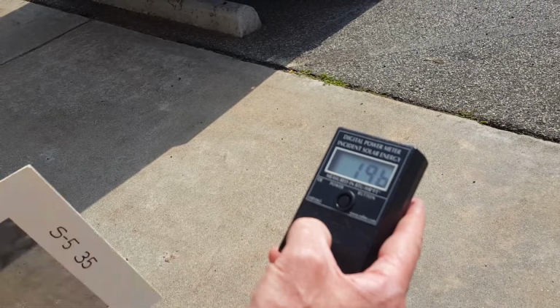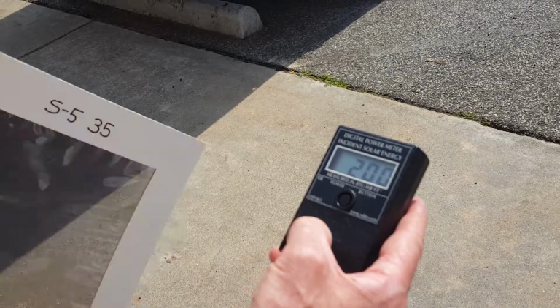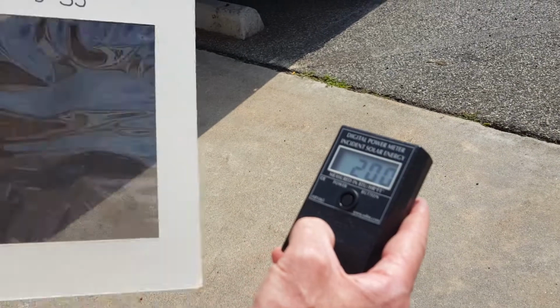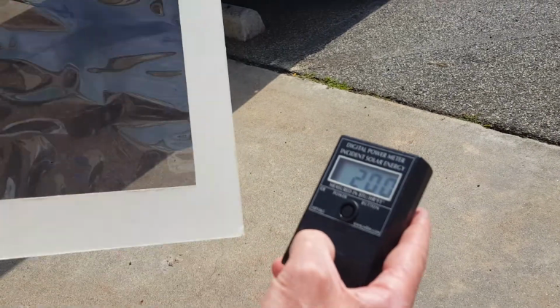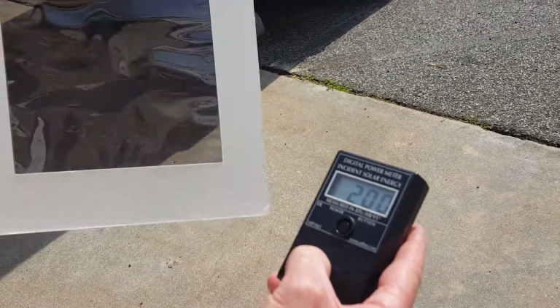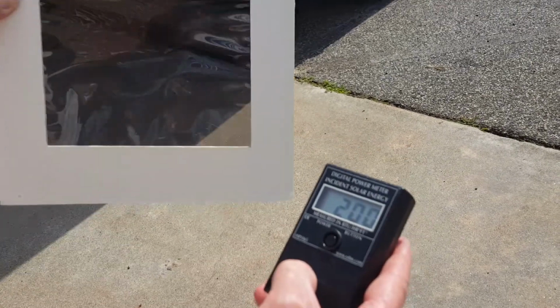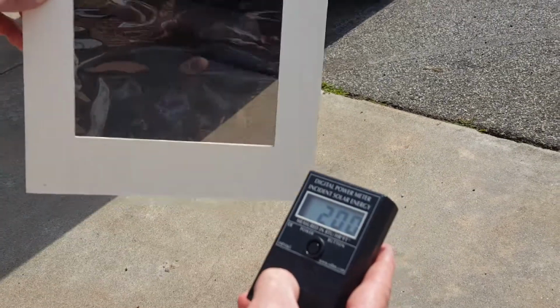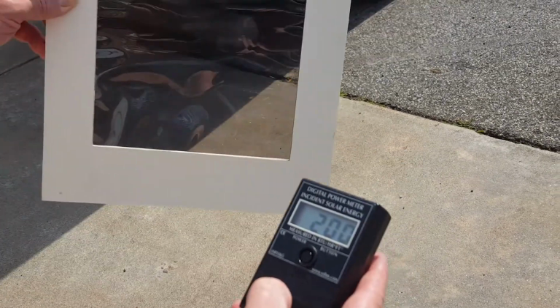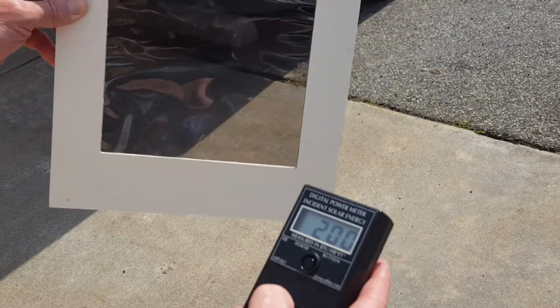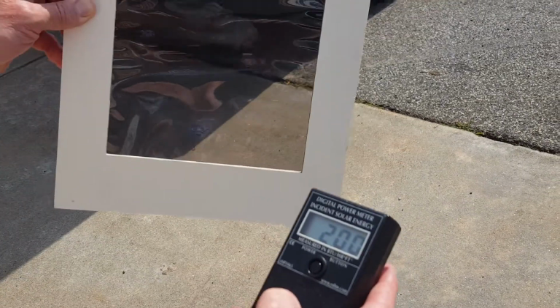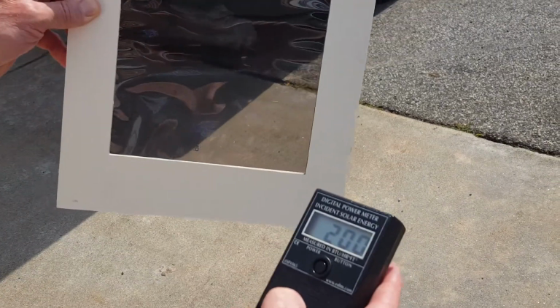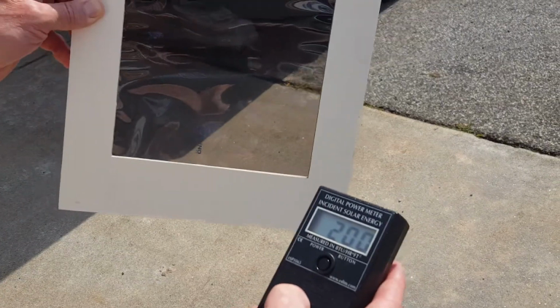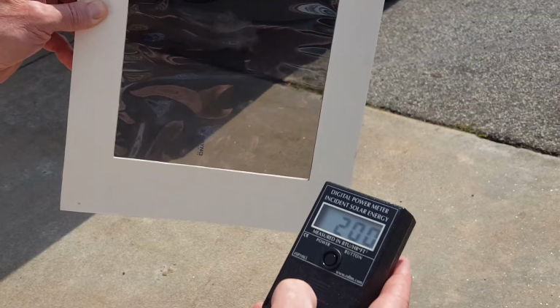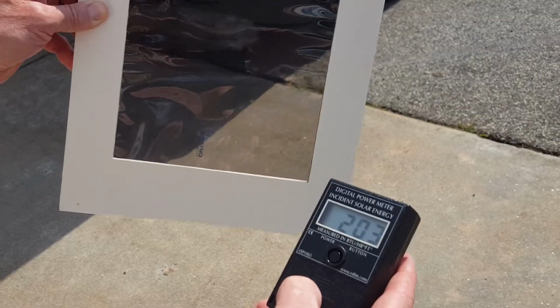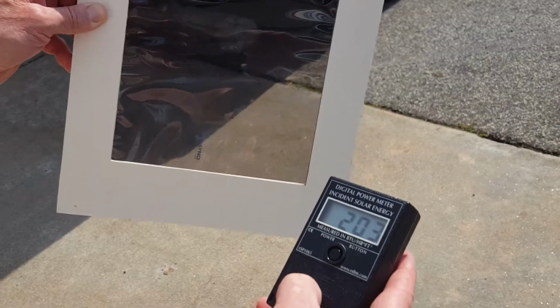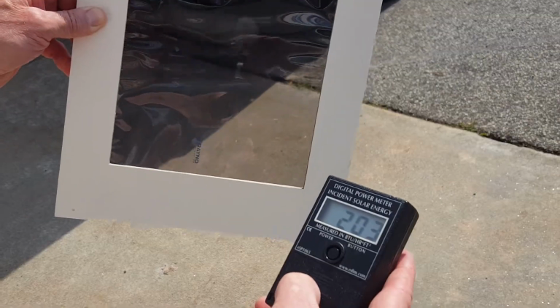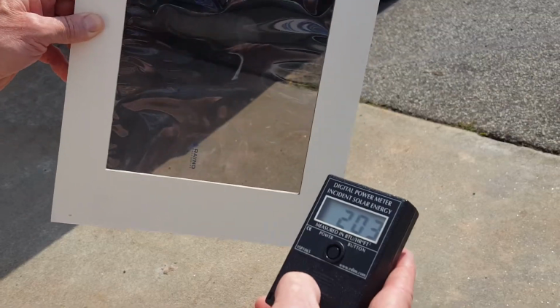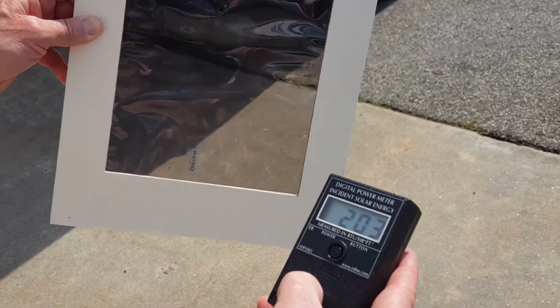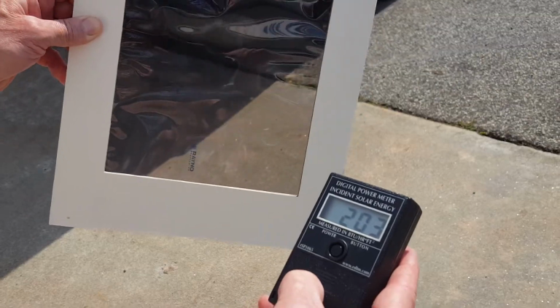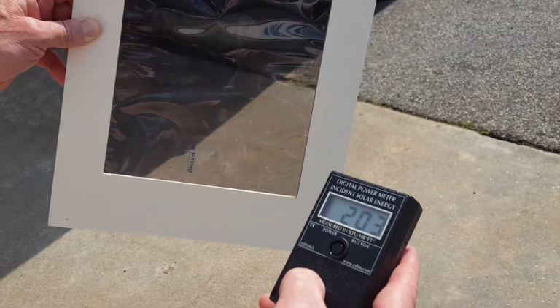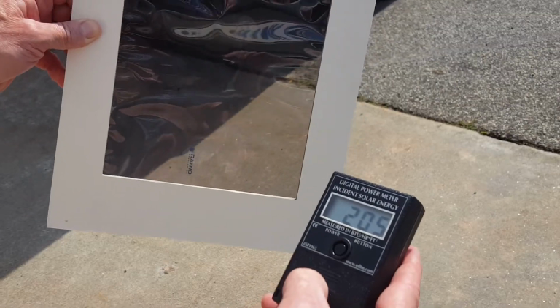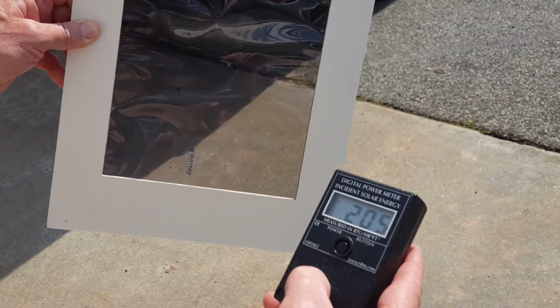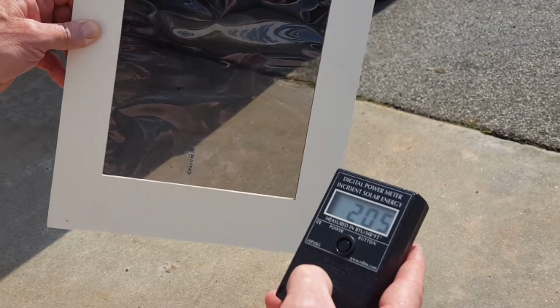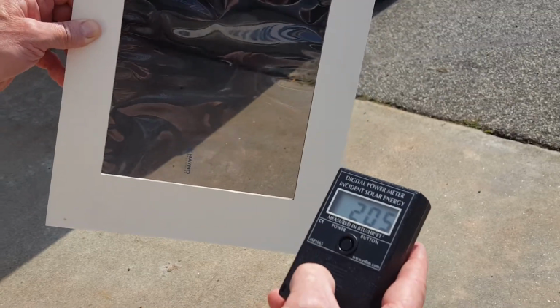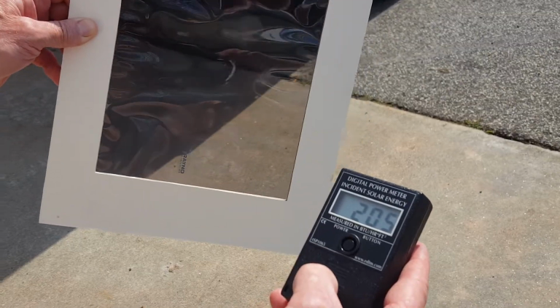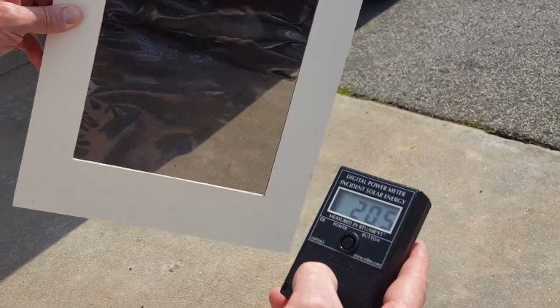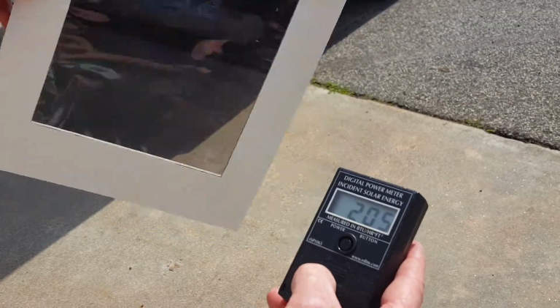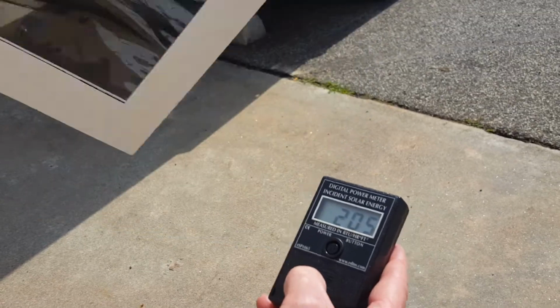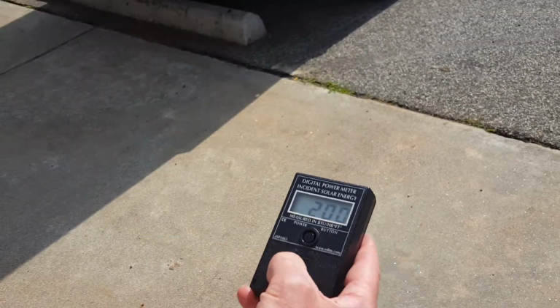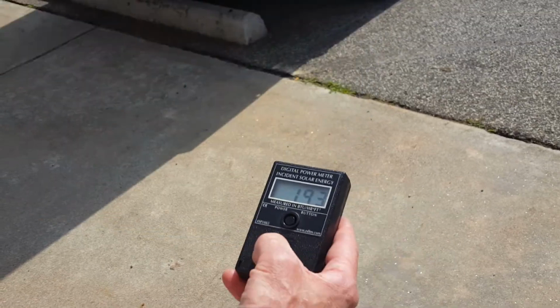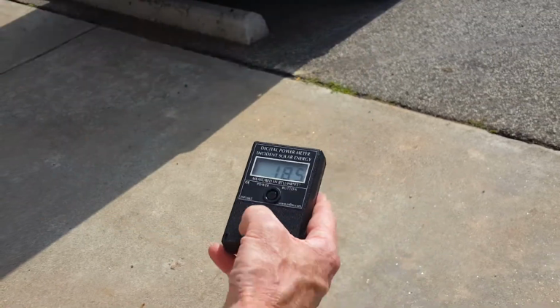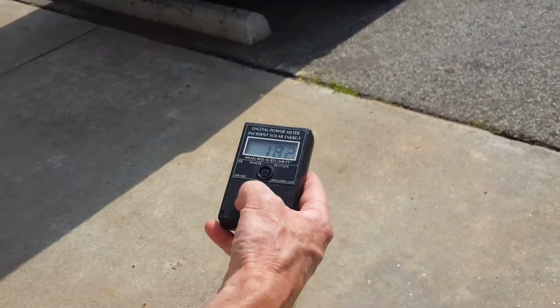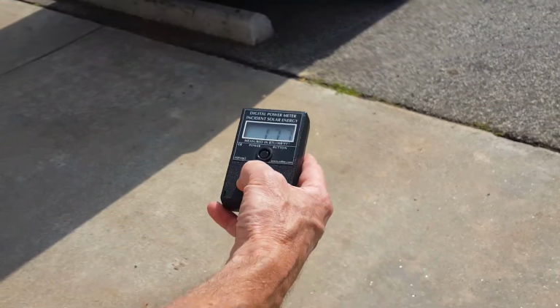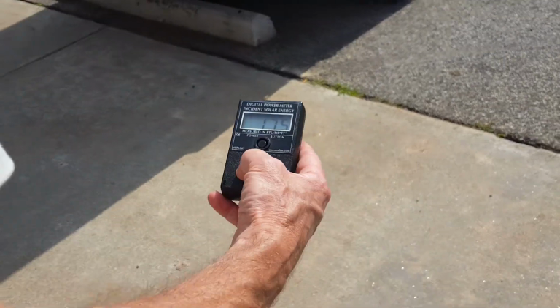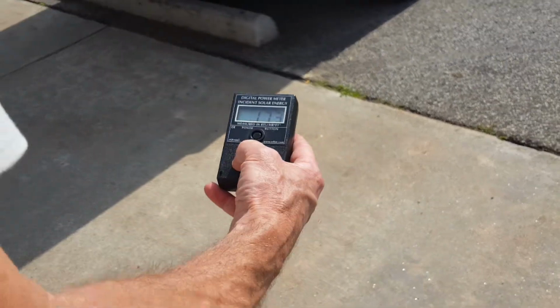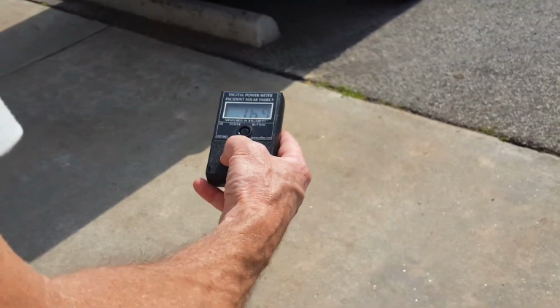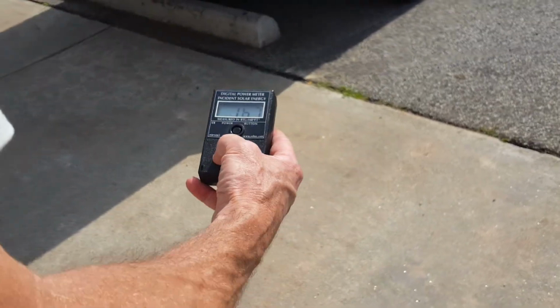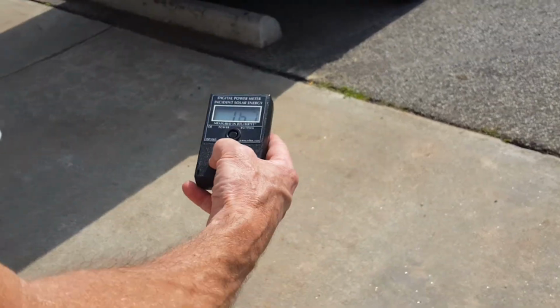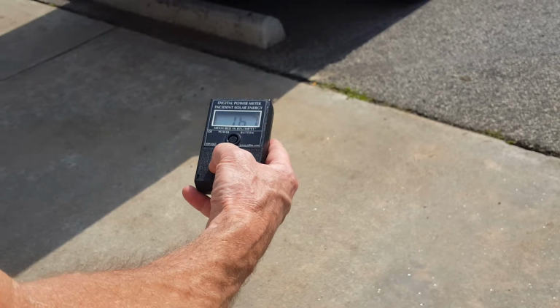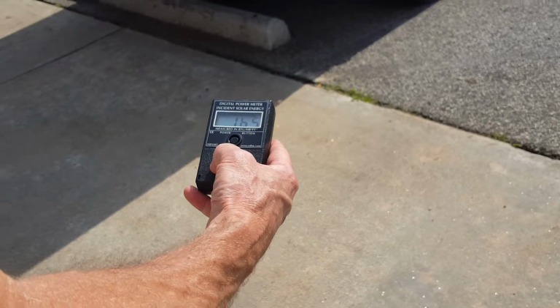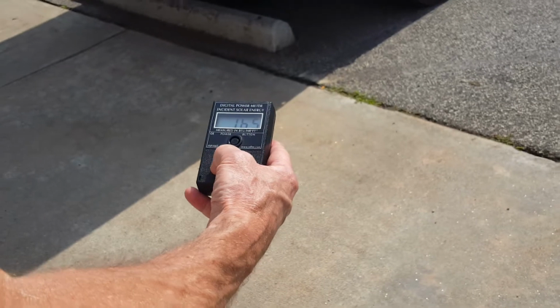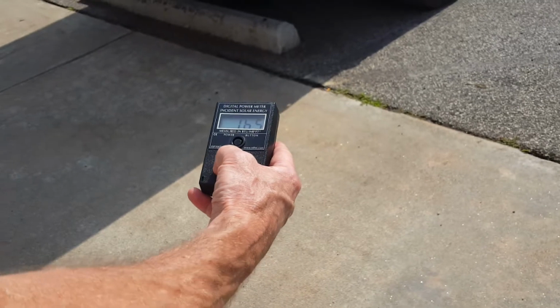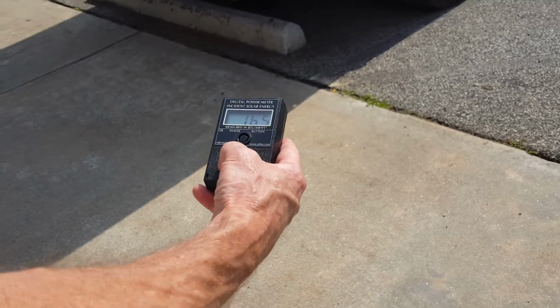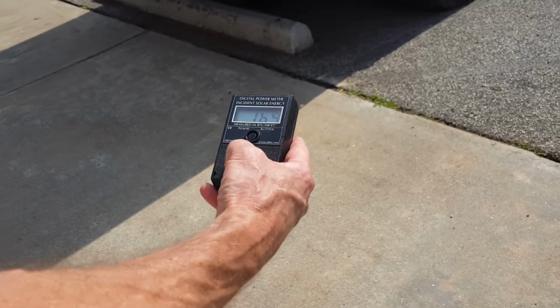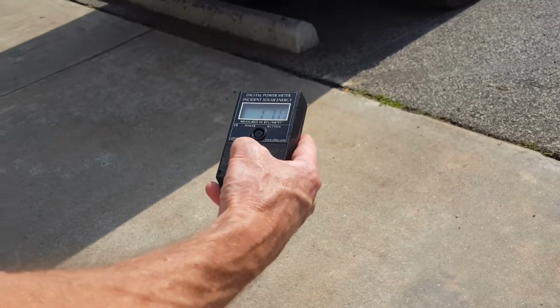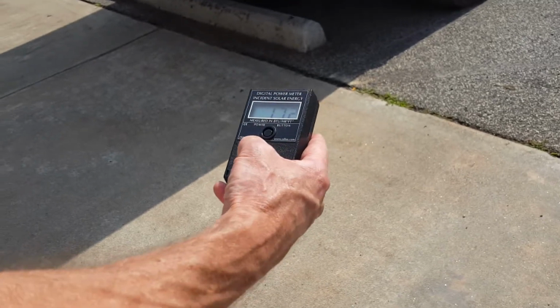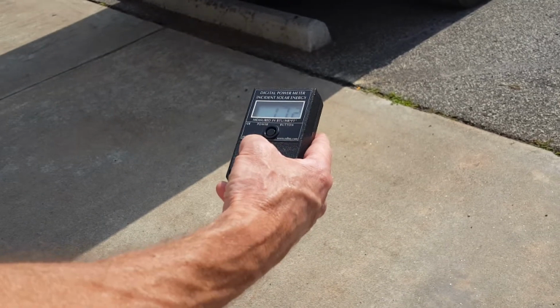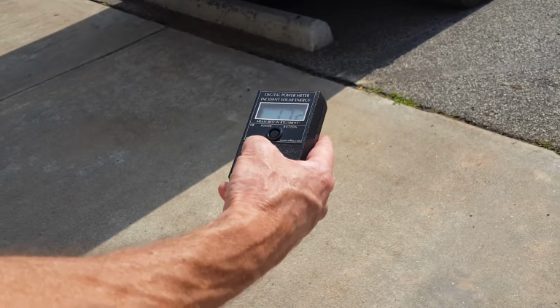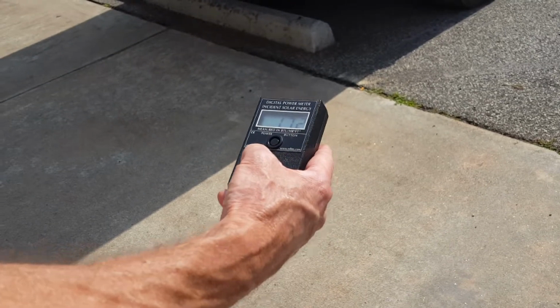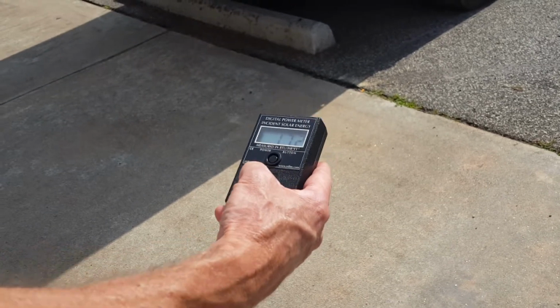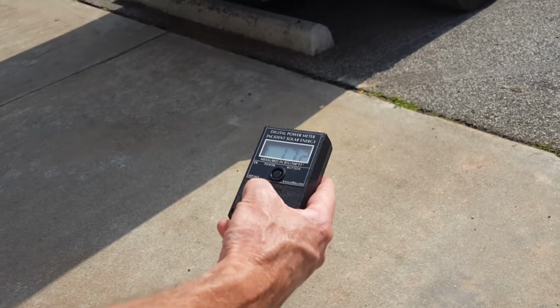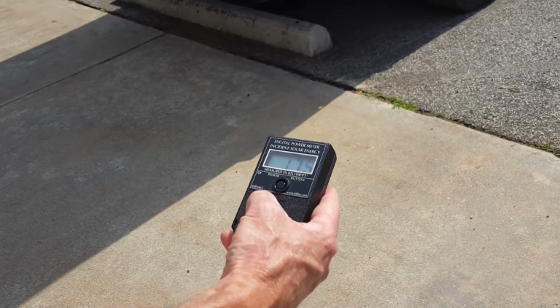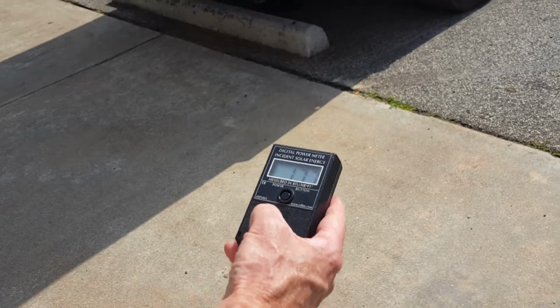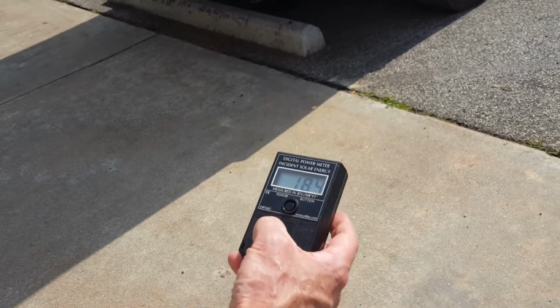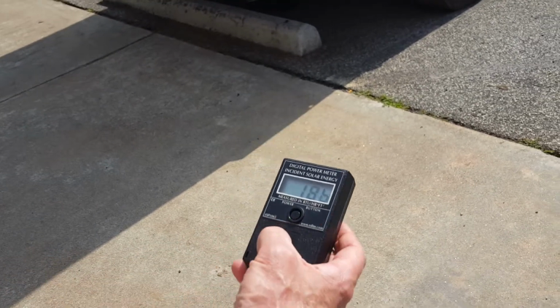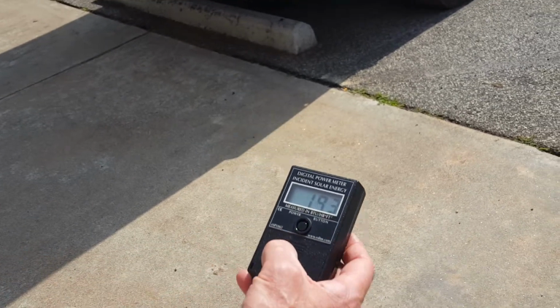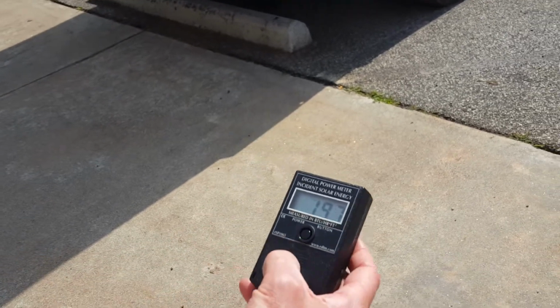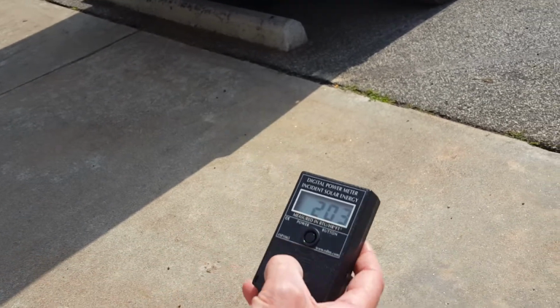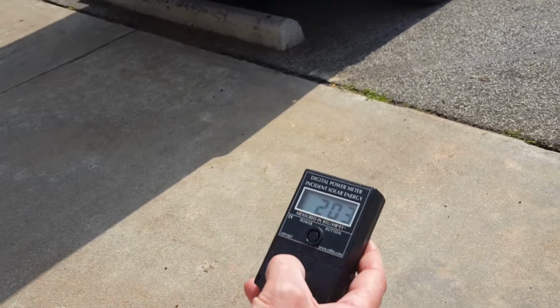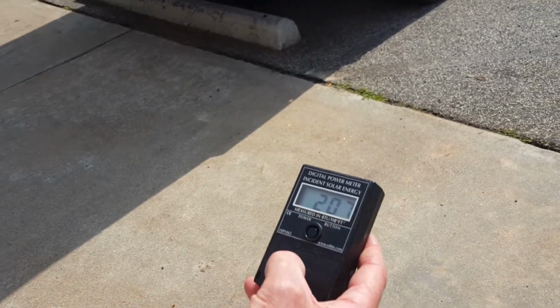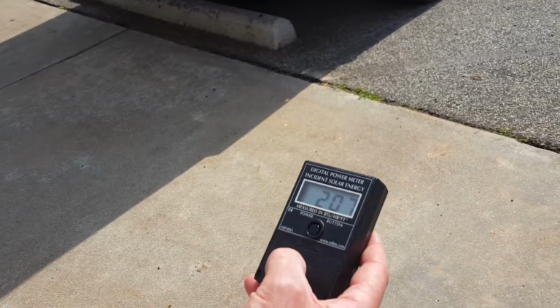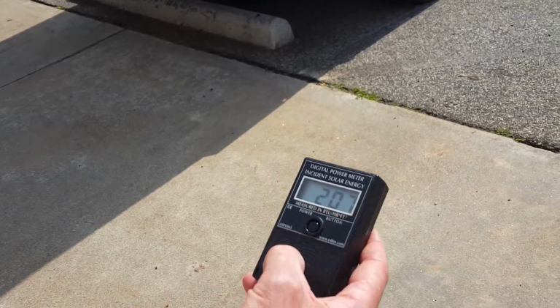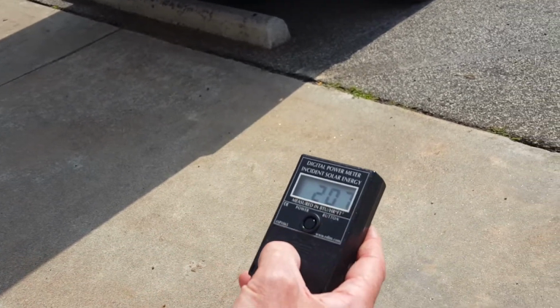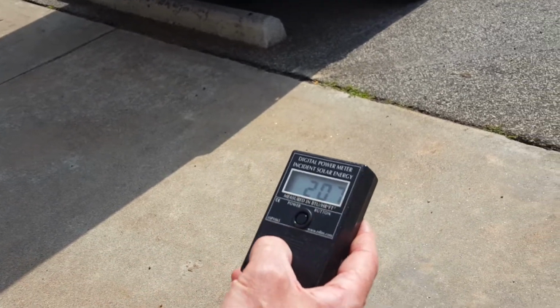That's 50% on an S5 — 35%. S5 means 50% infrared heat rejection.